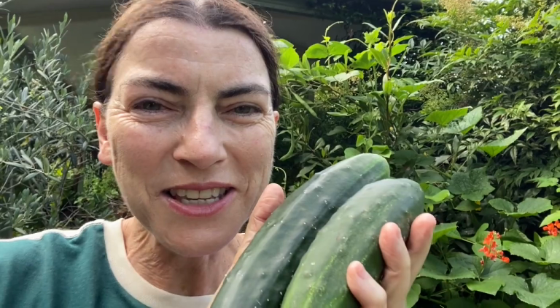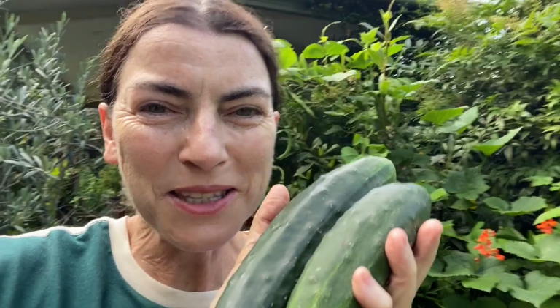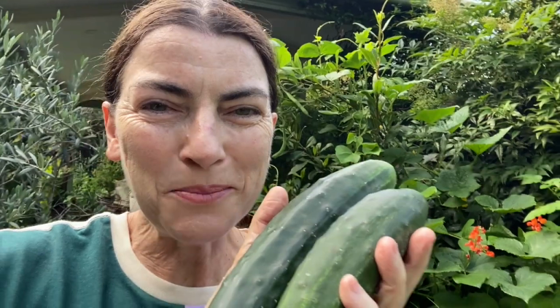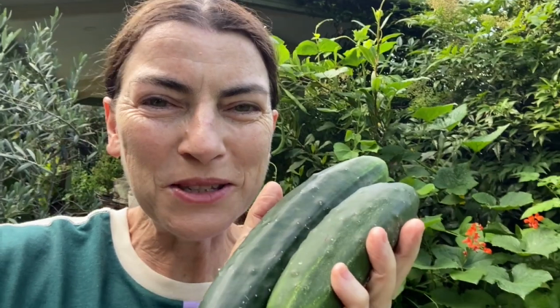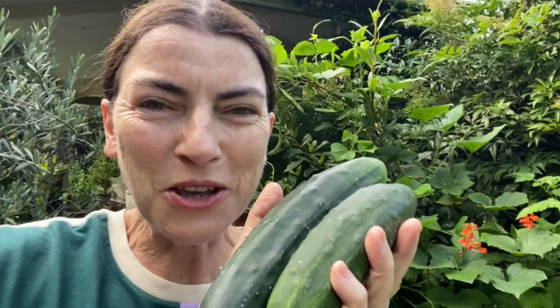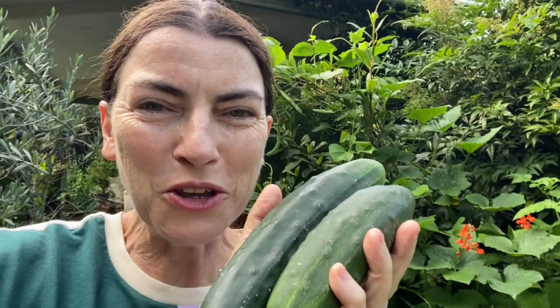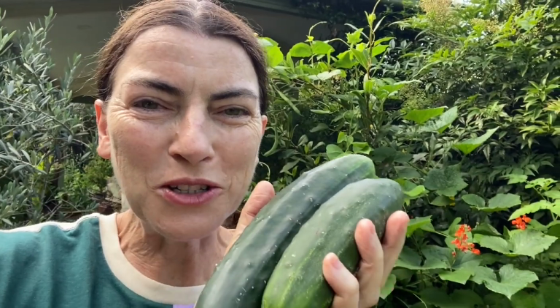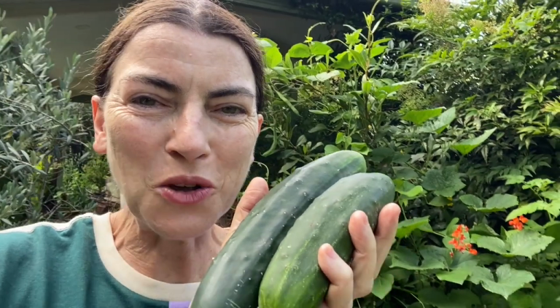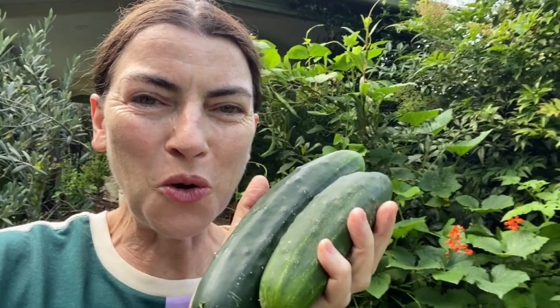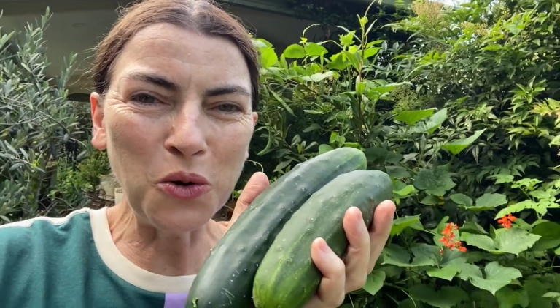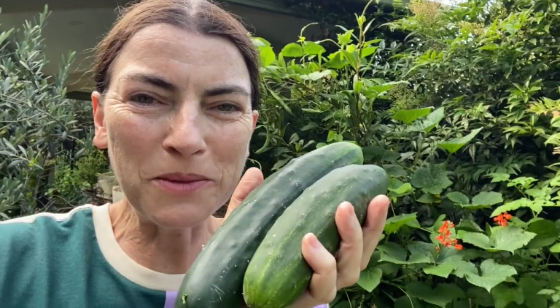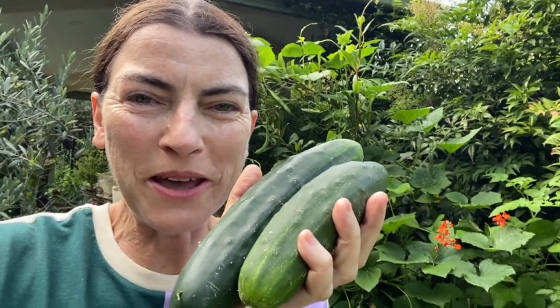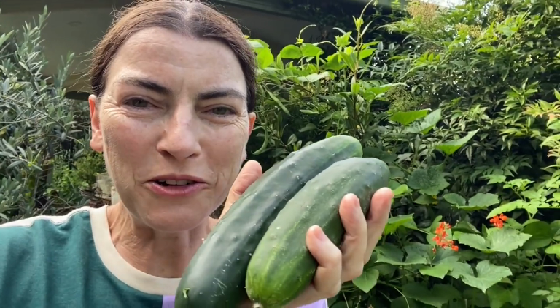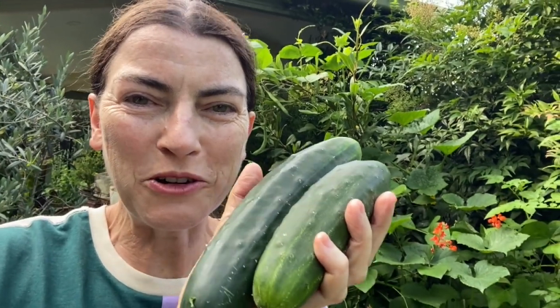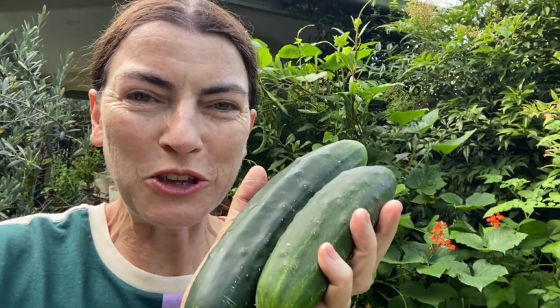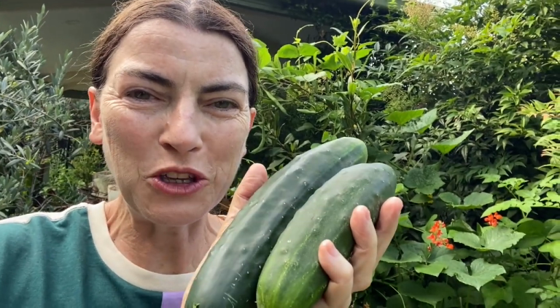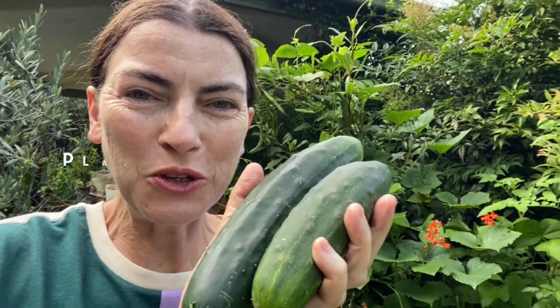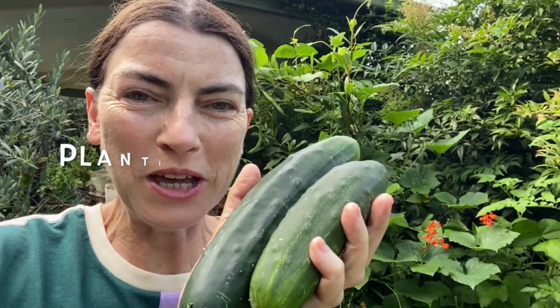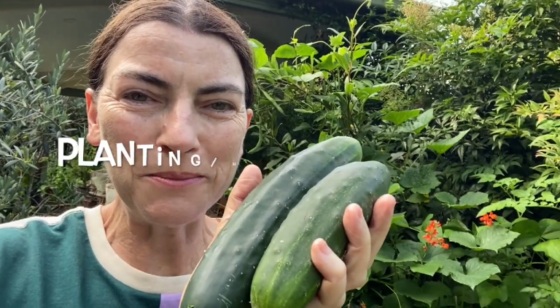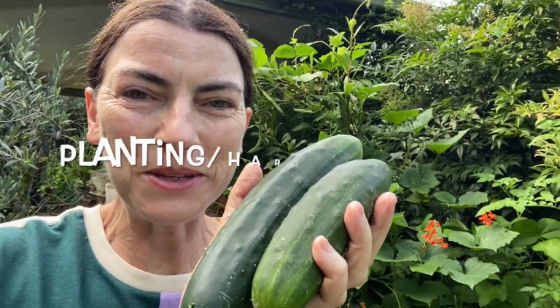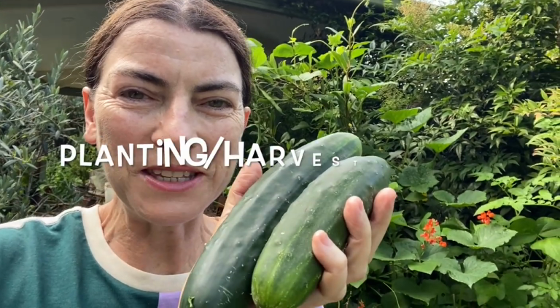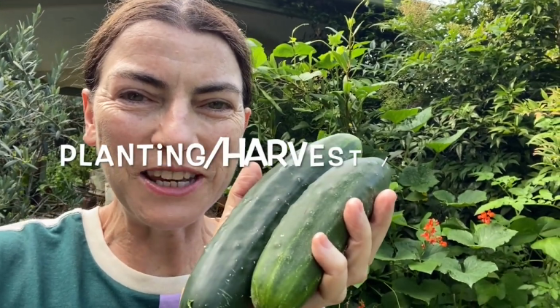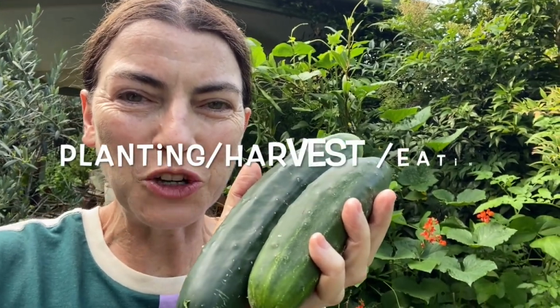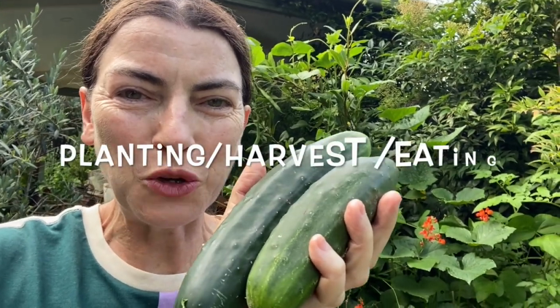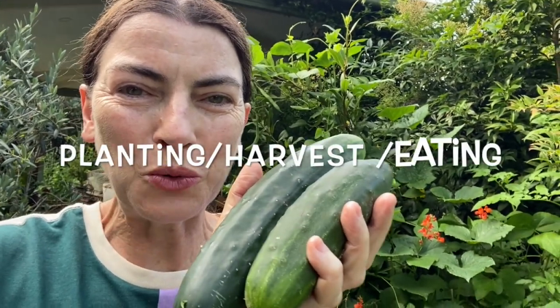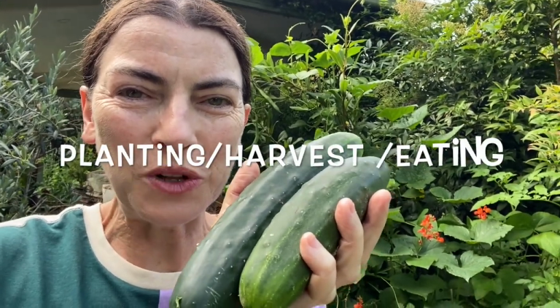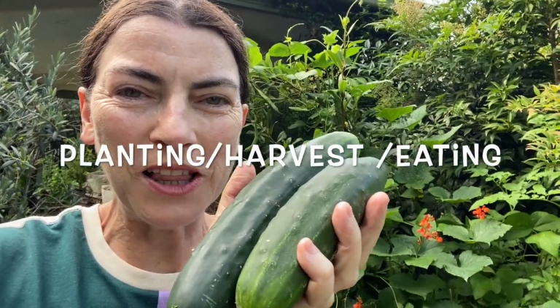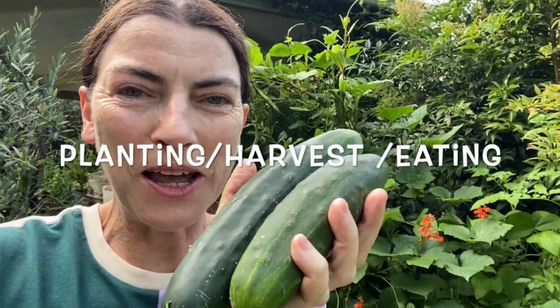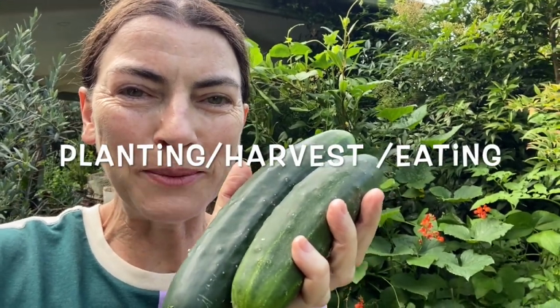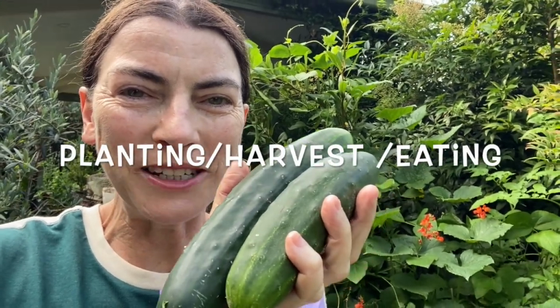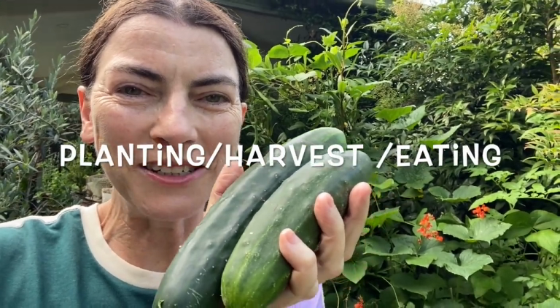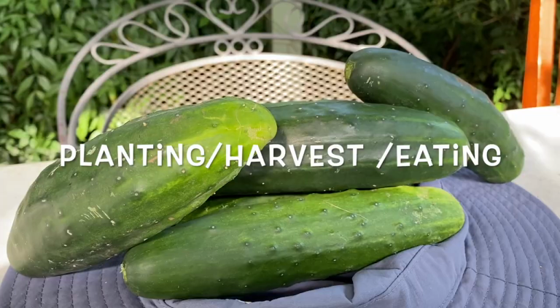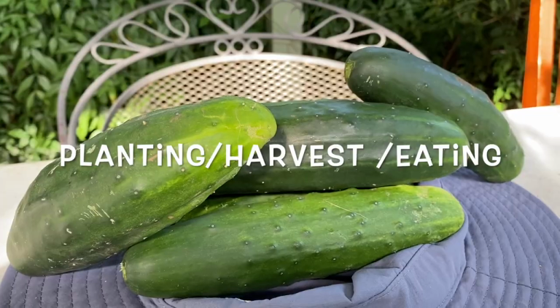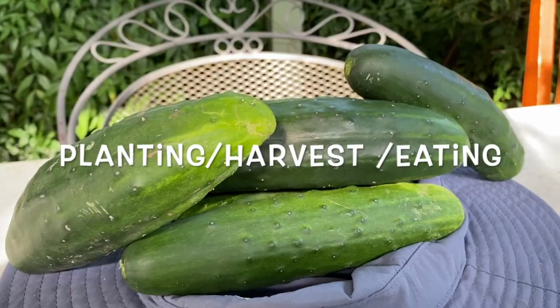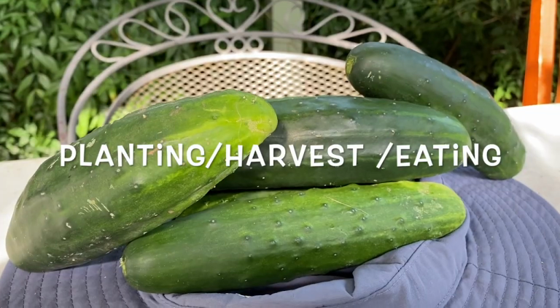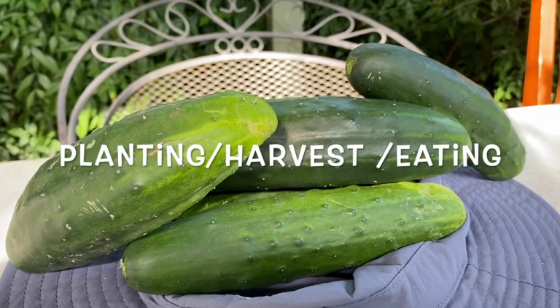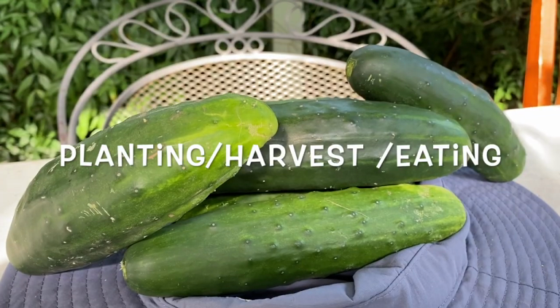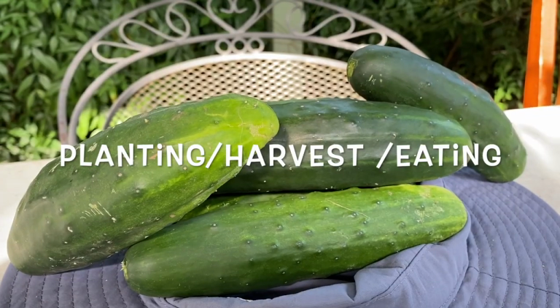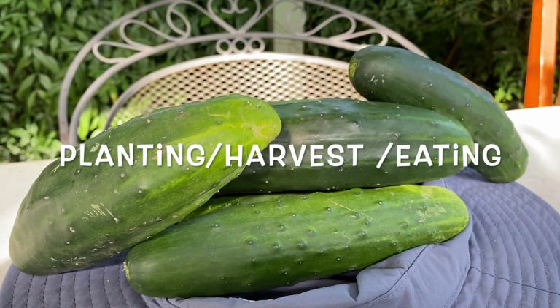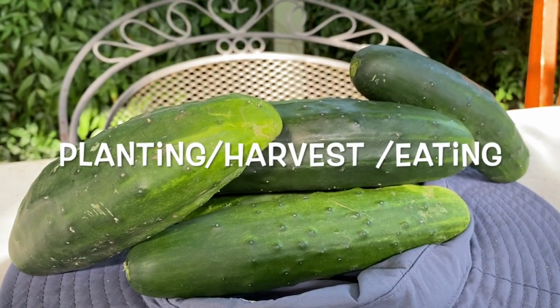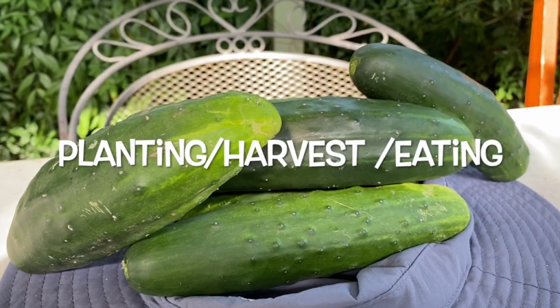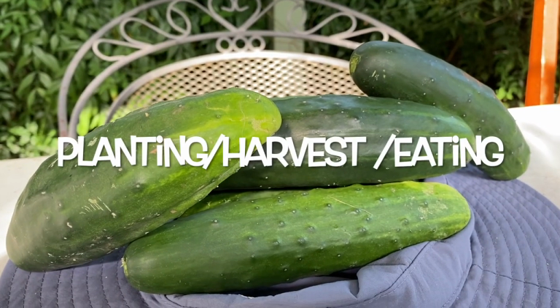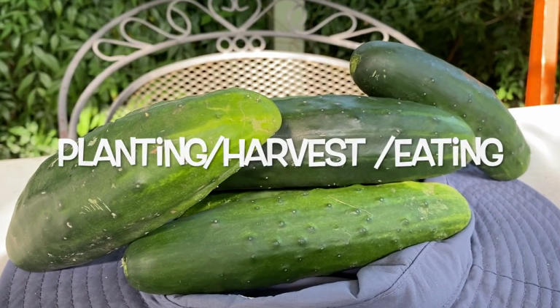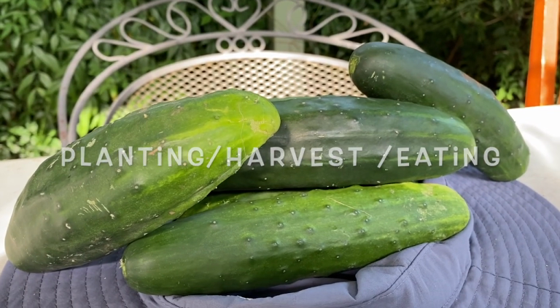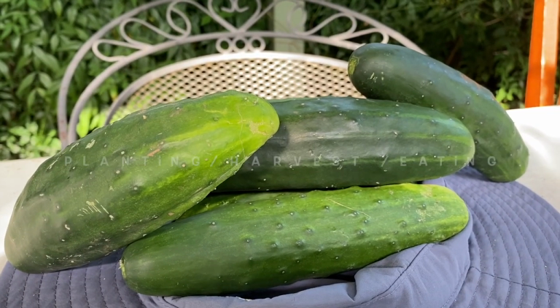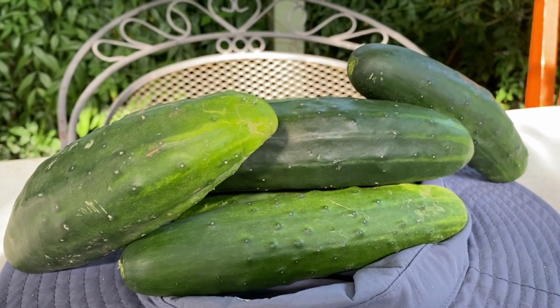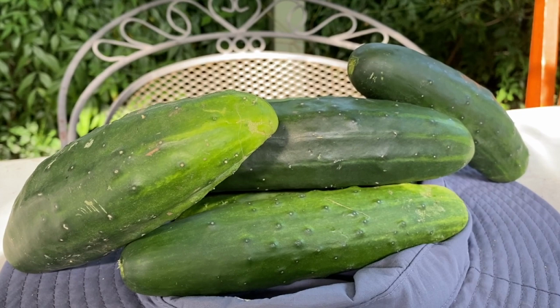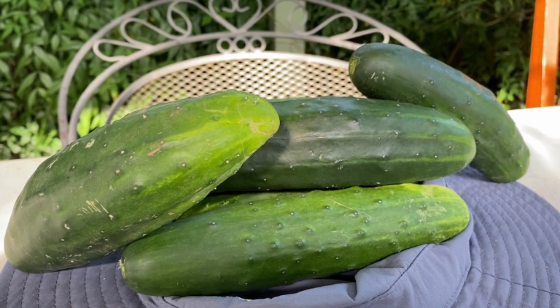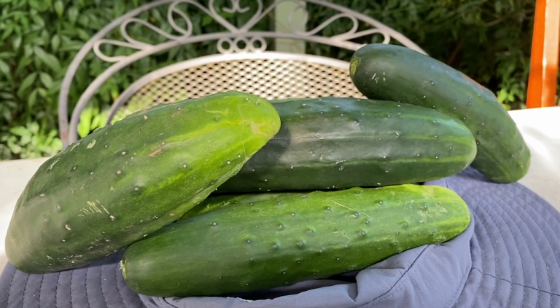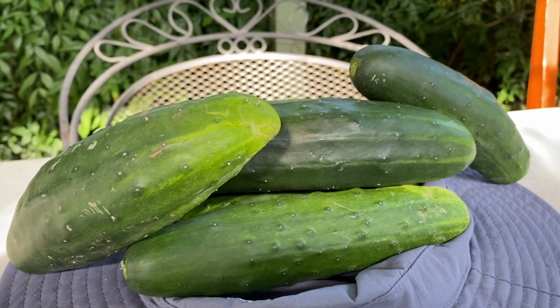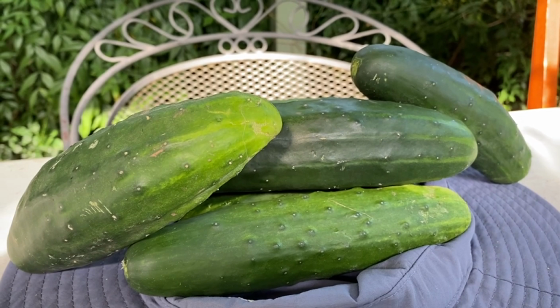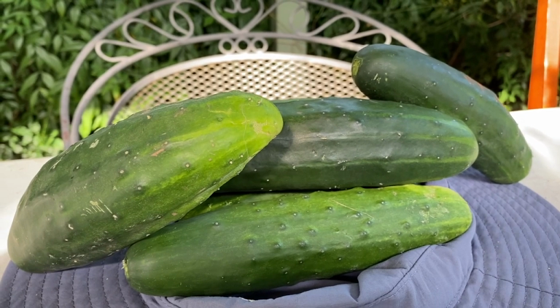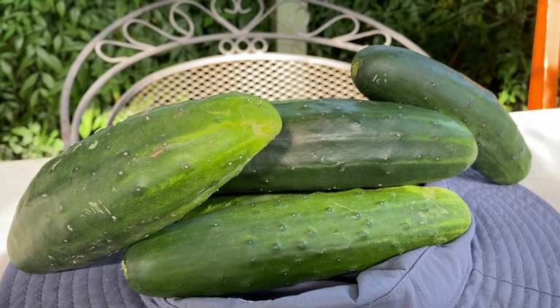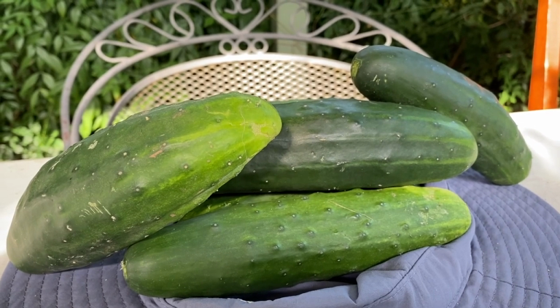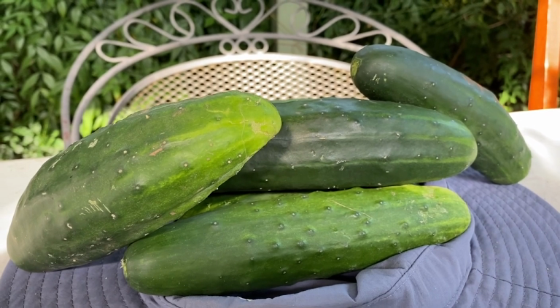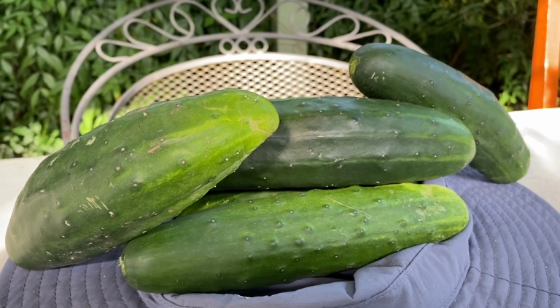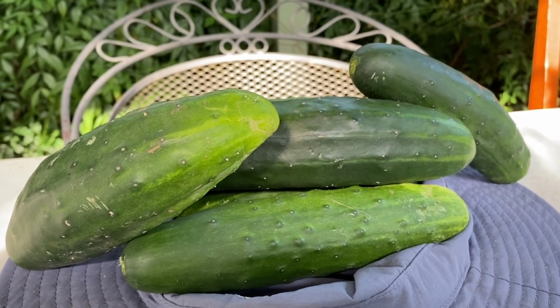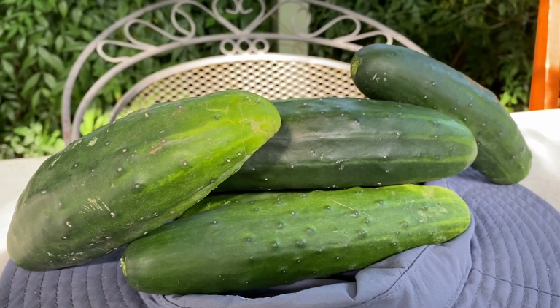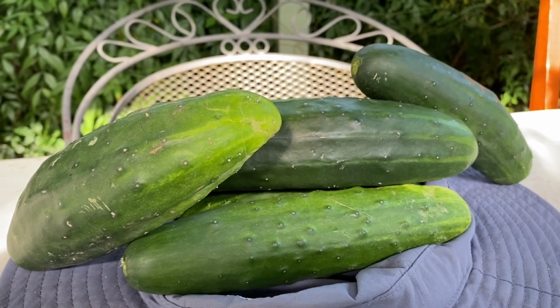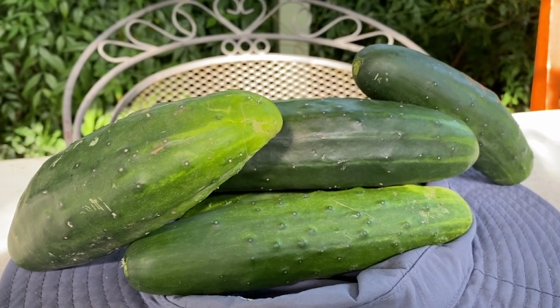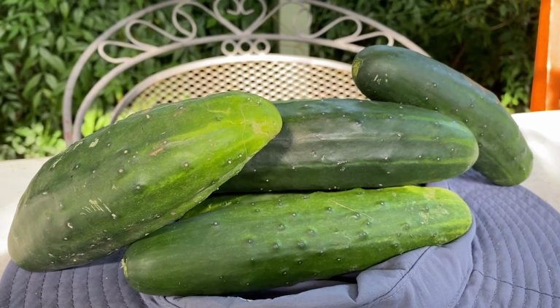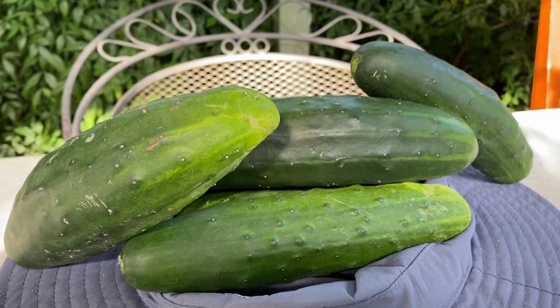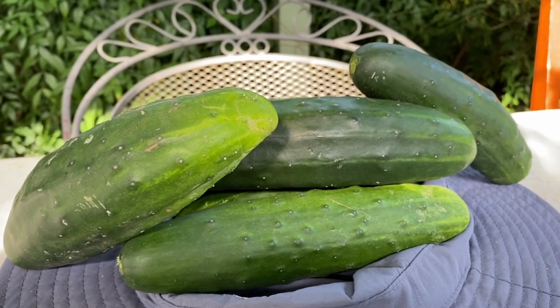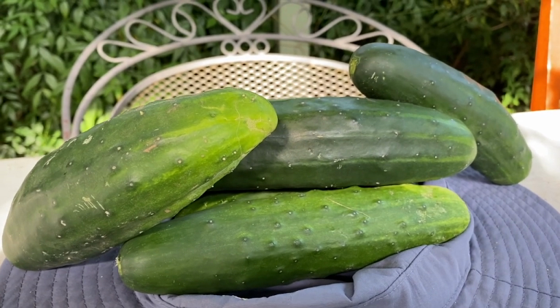This episode is all about growing cucumbers in a cool climate. Cucumbers are a great salad vegetable and they love hot weather.